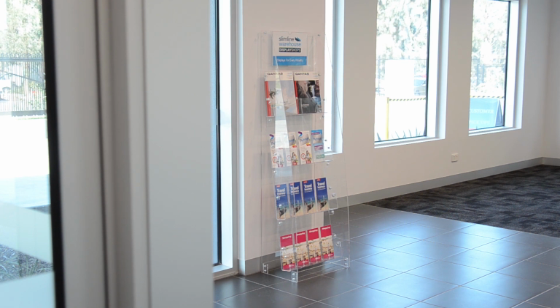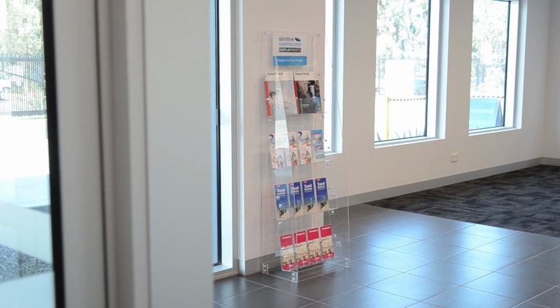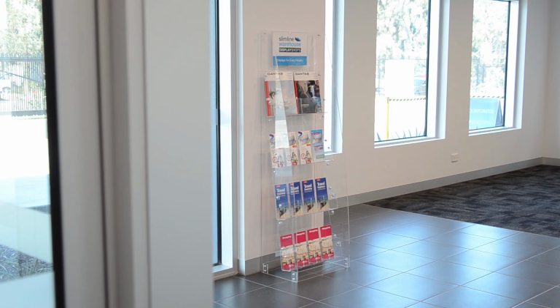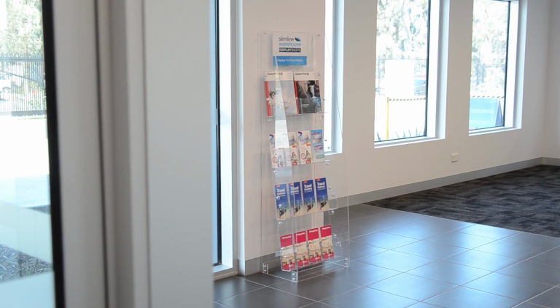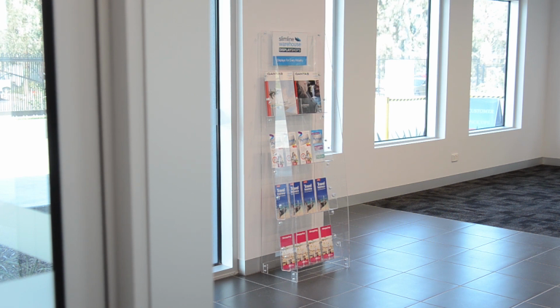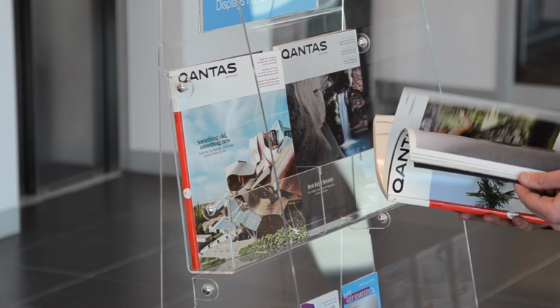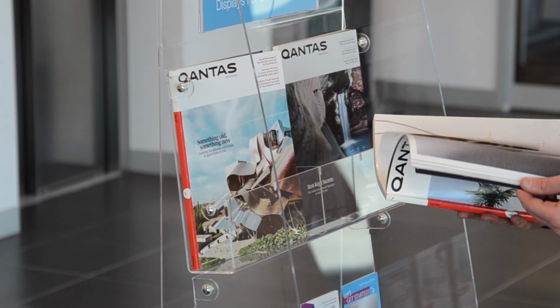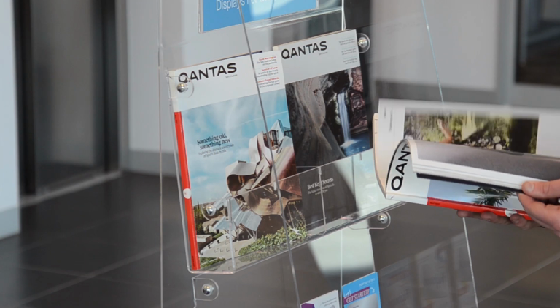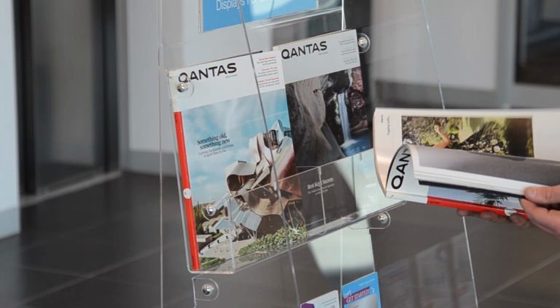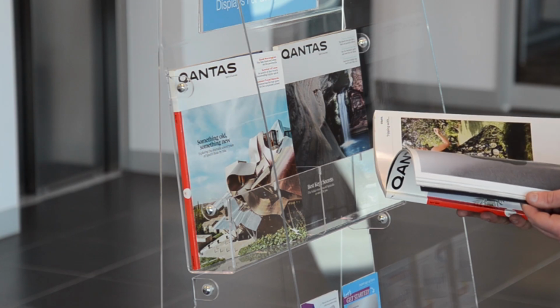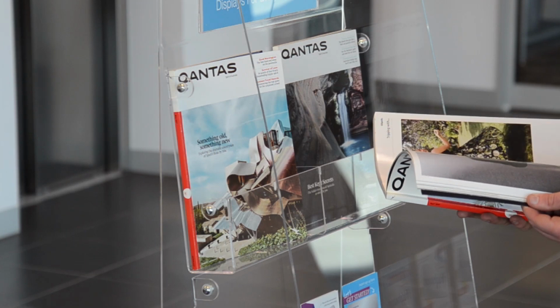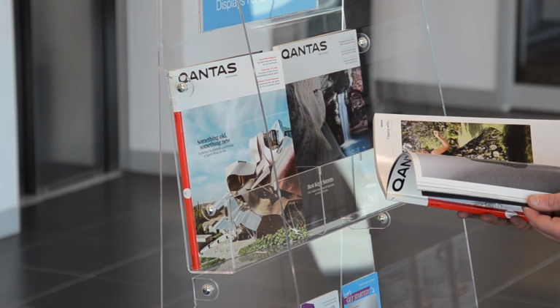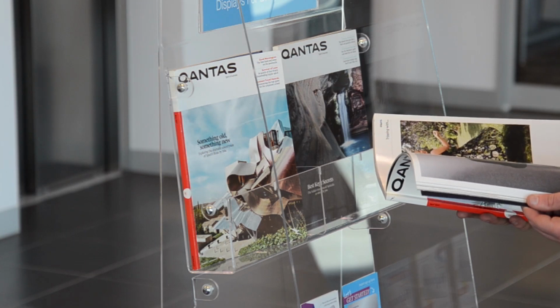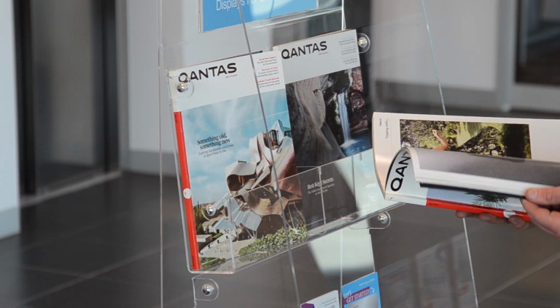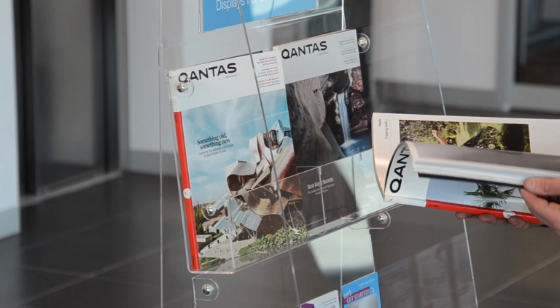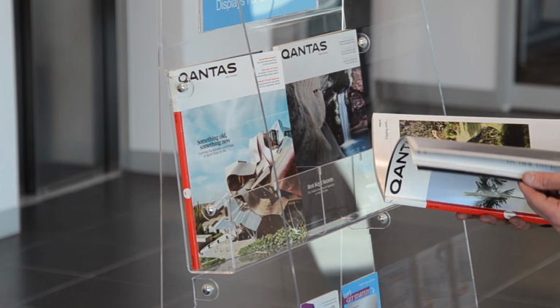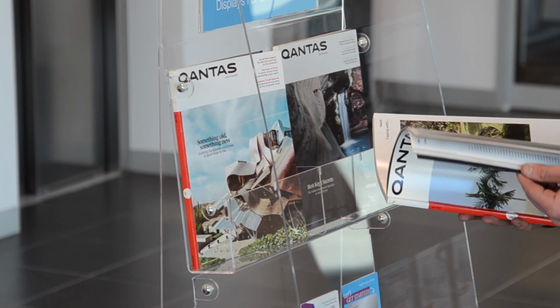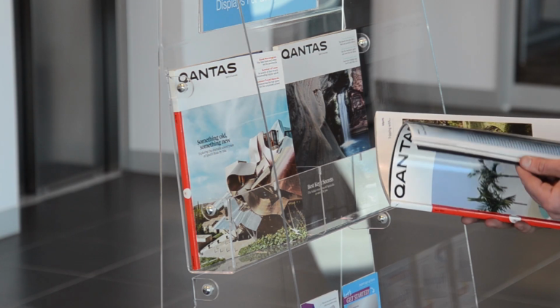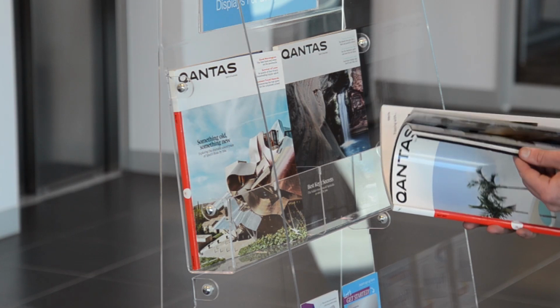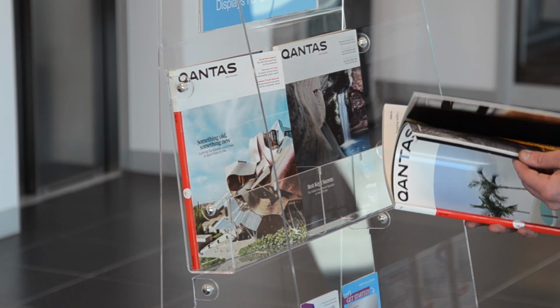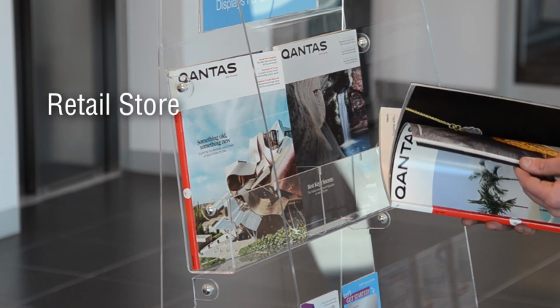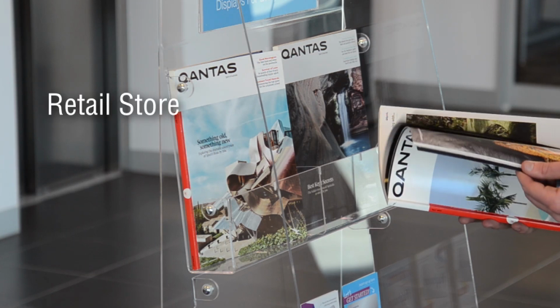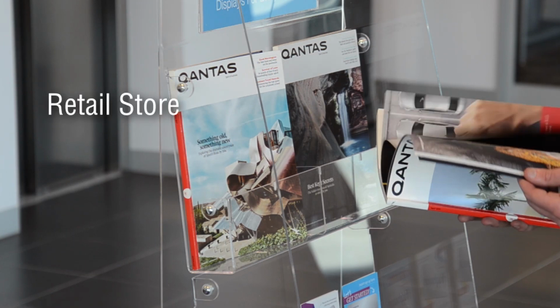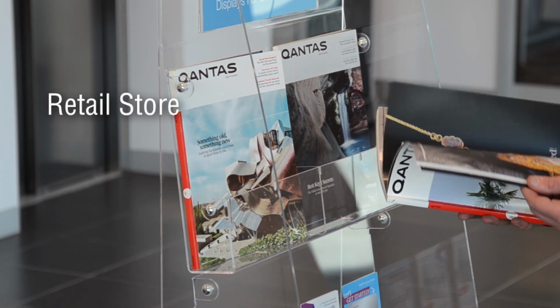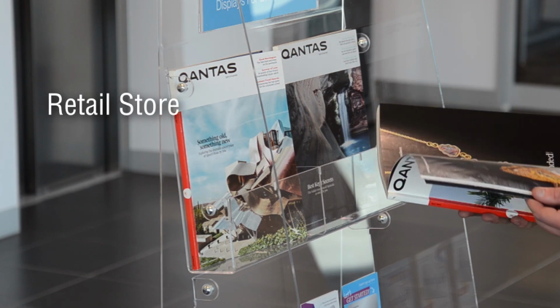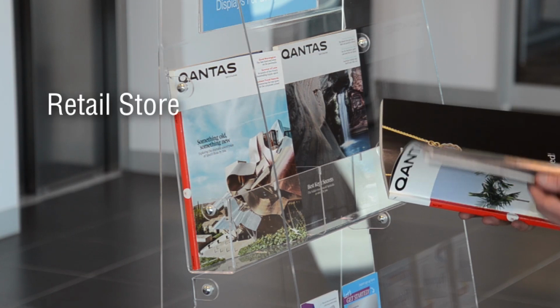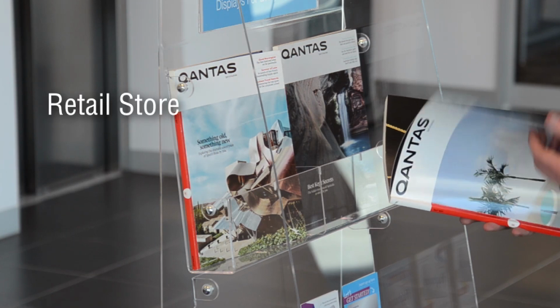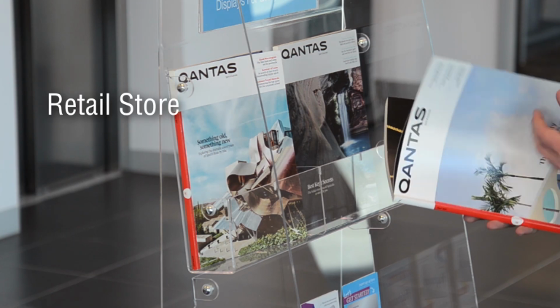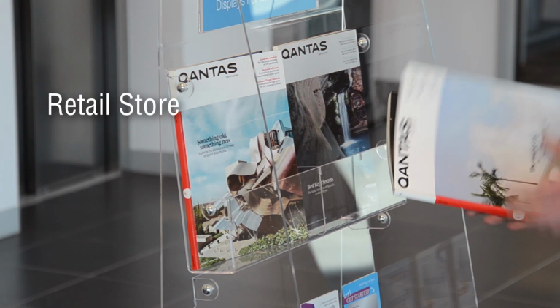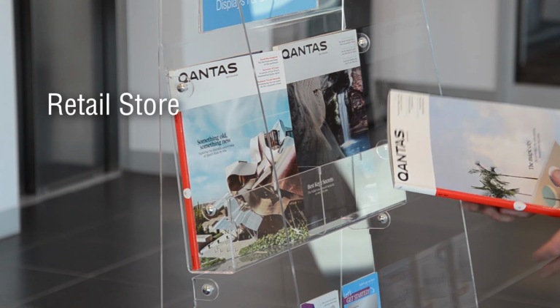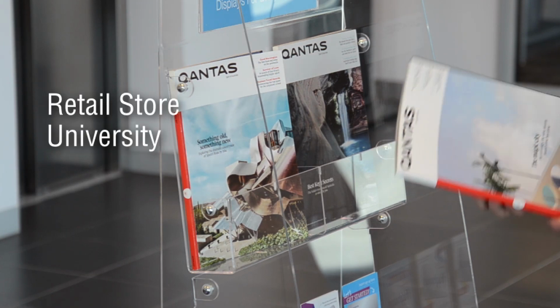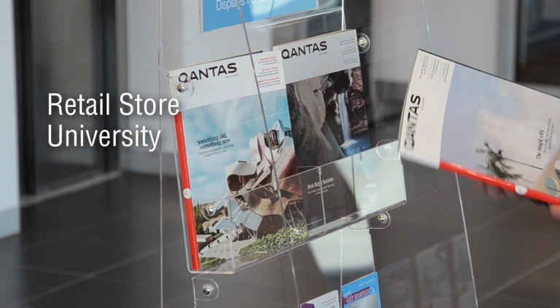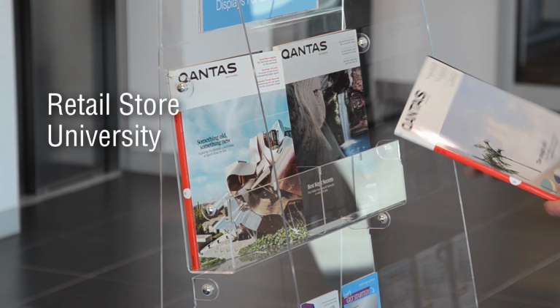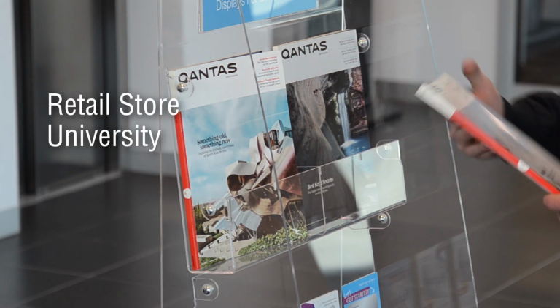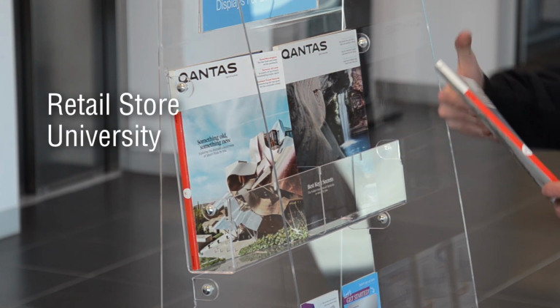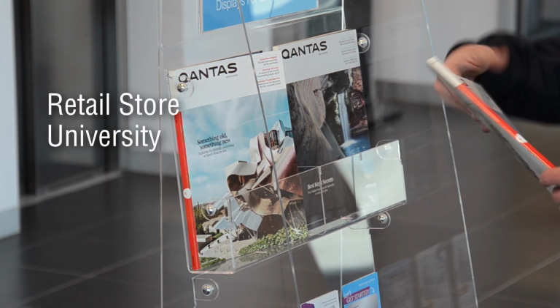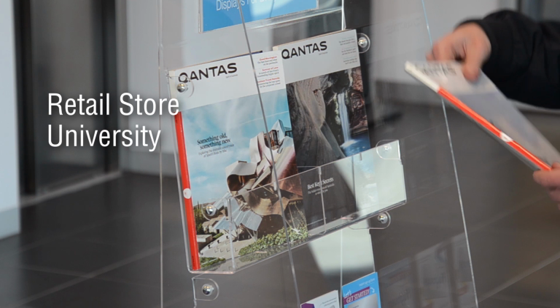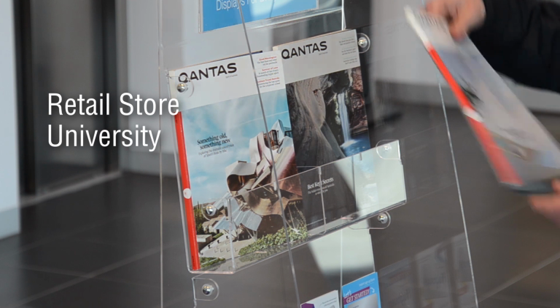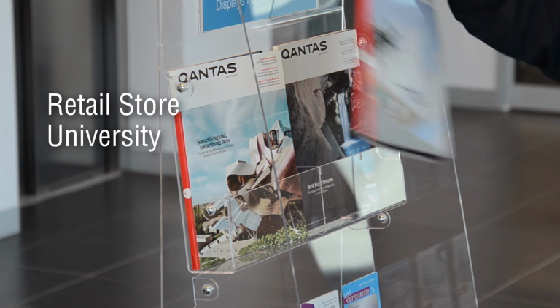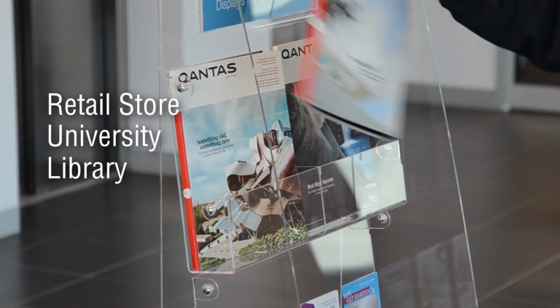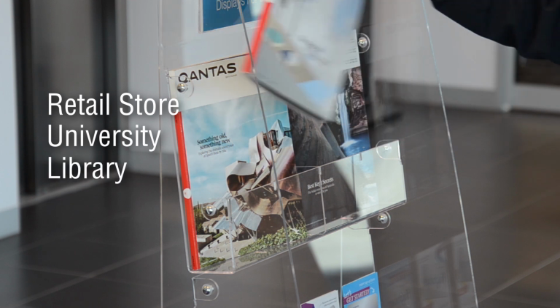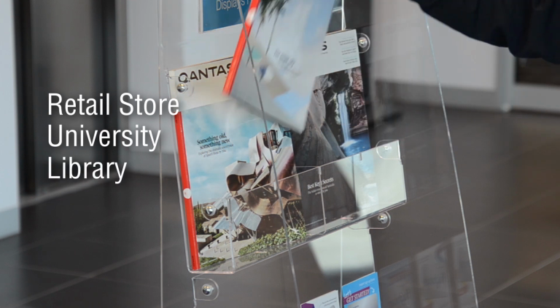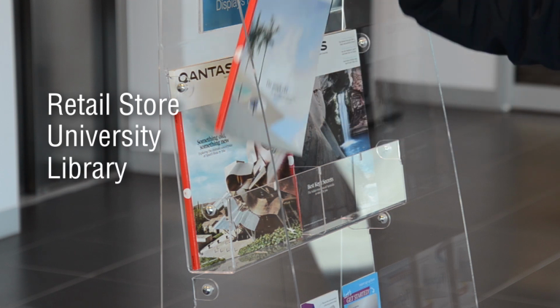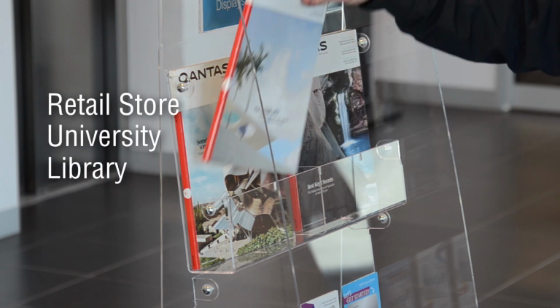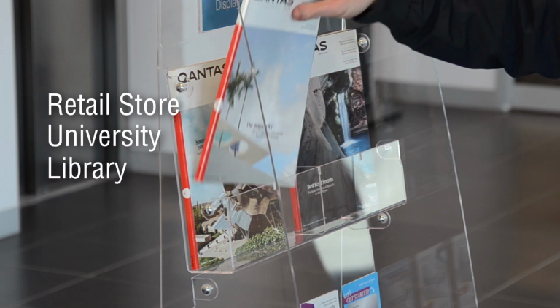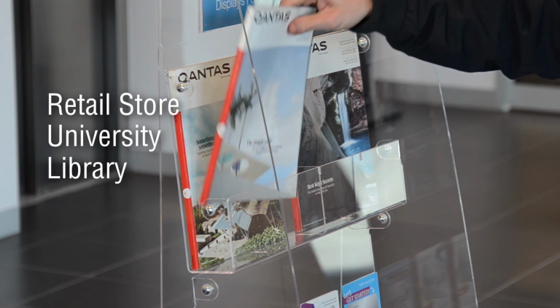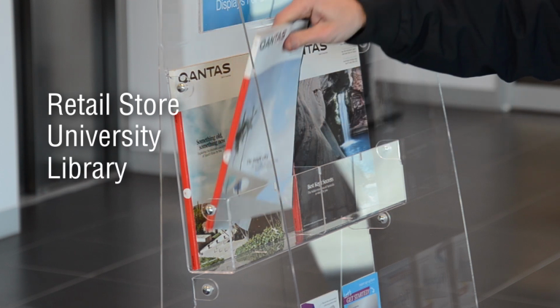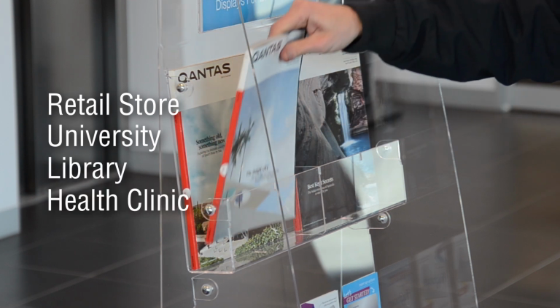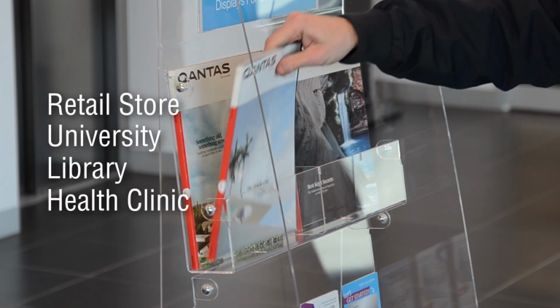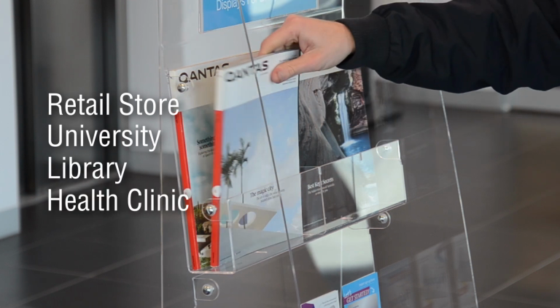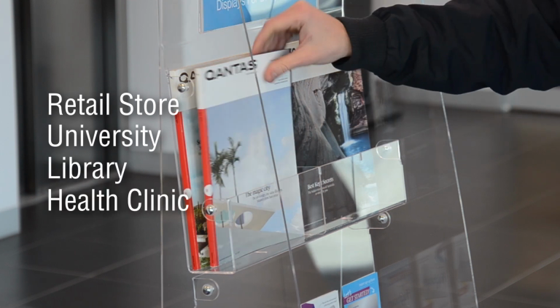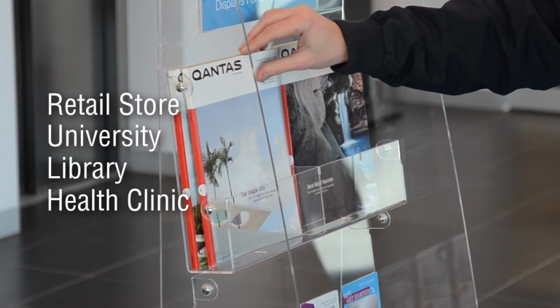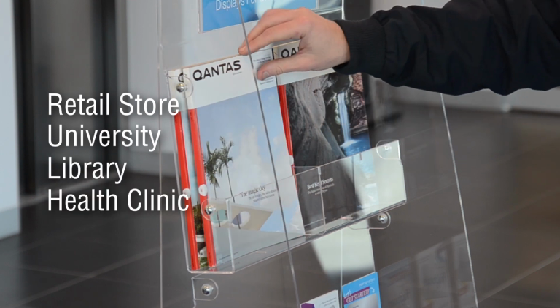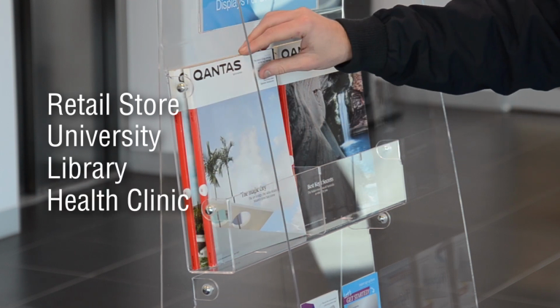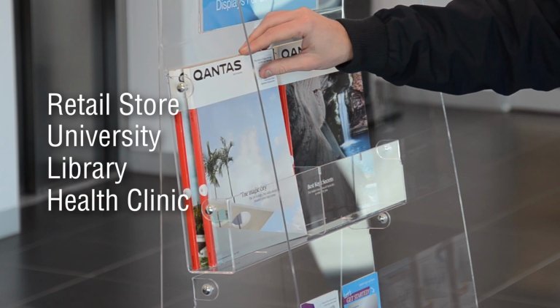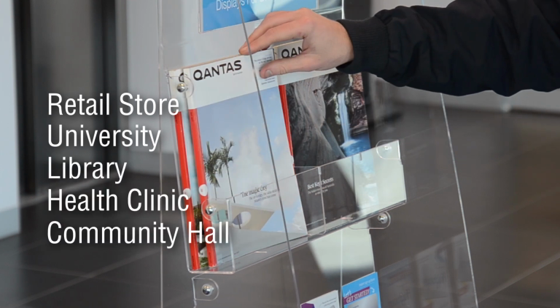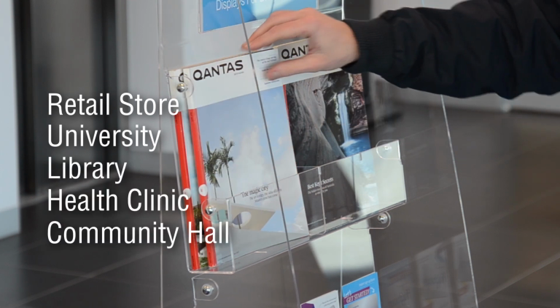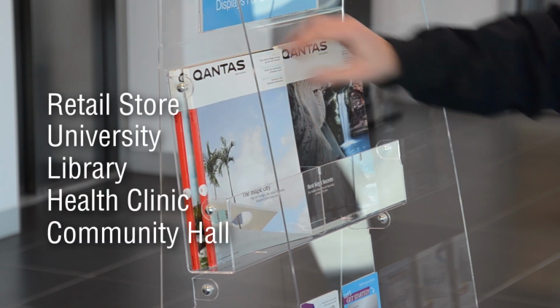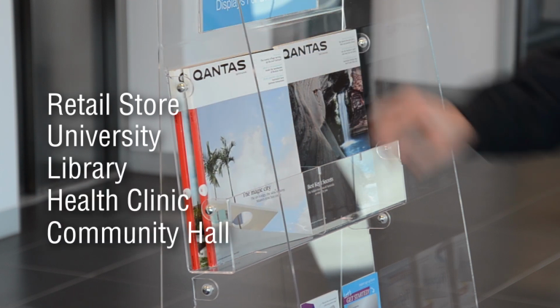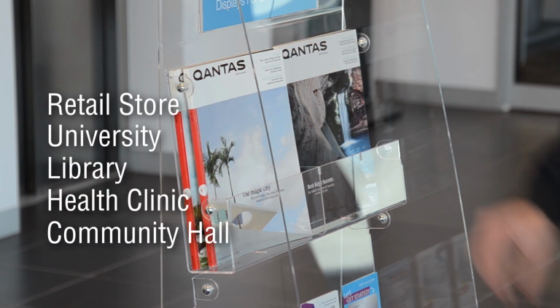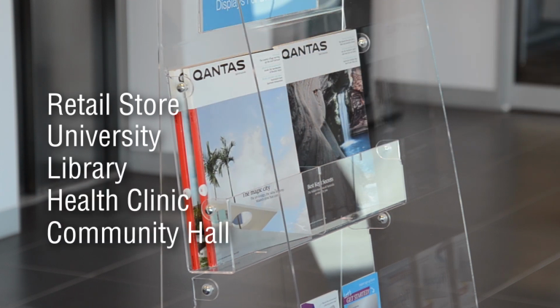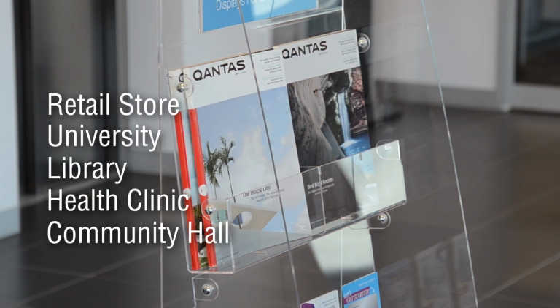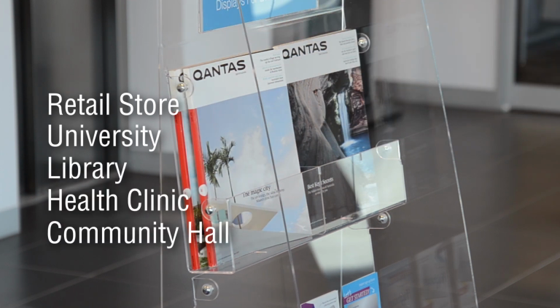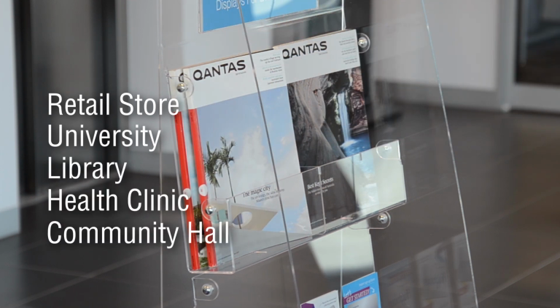This display is a popular addition to any retail store, university, library, health clinic or community hall.